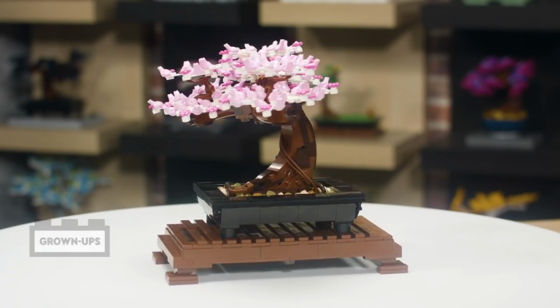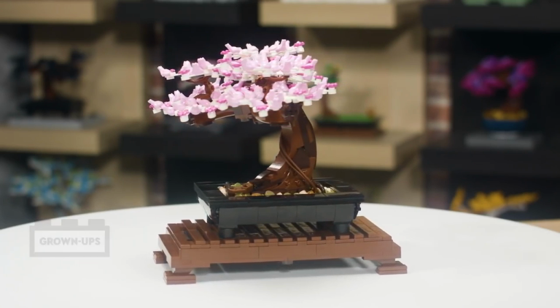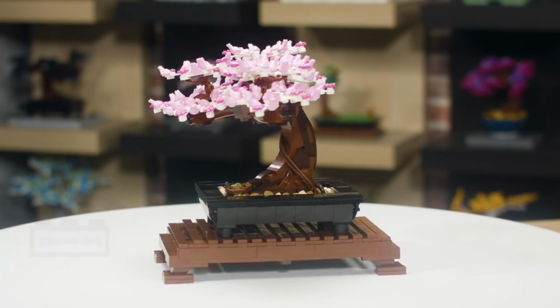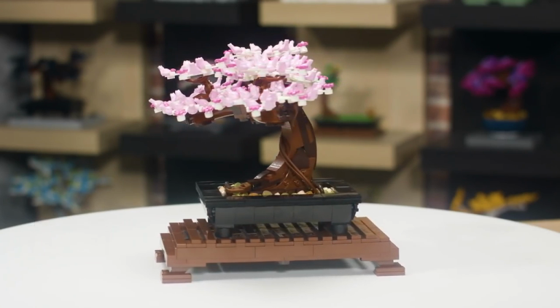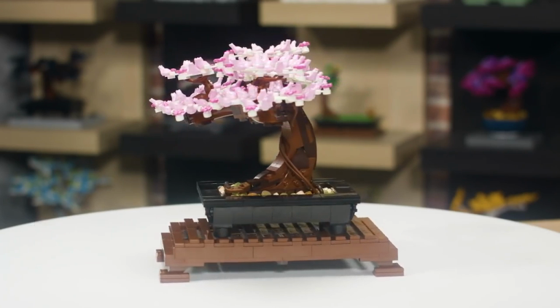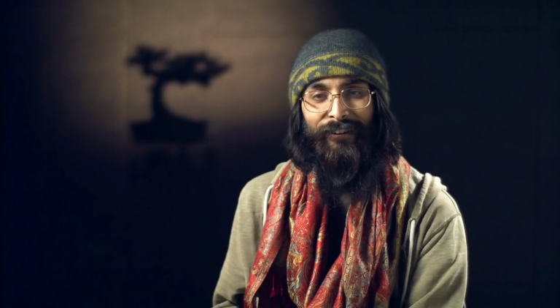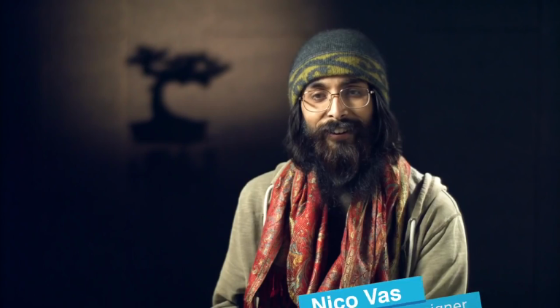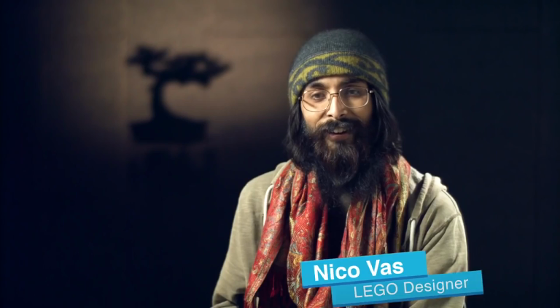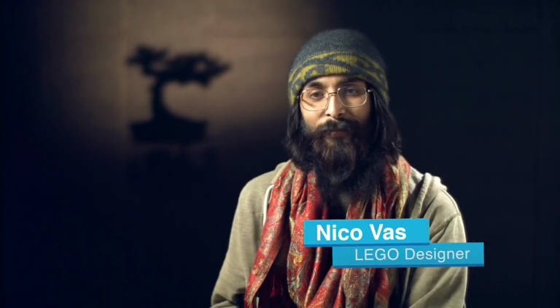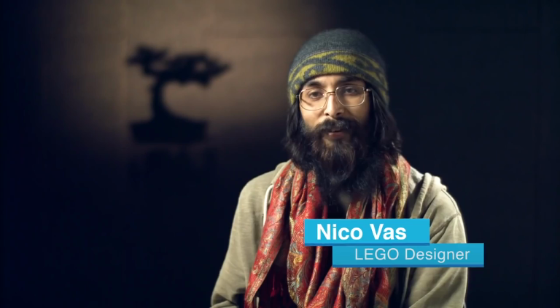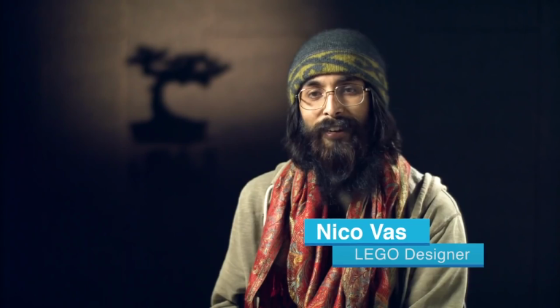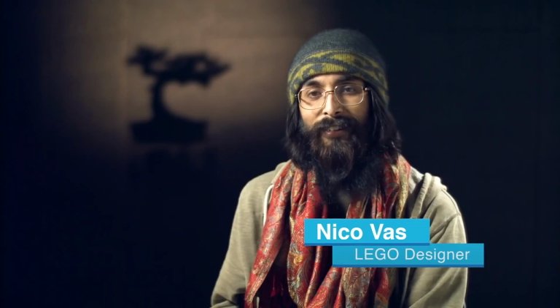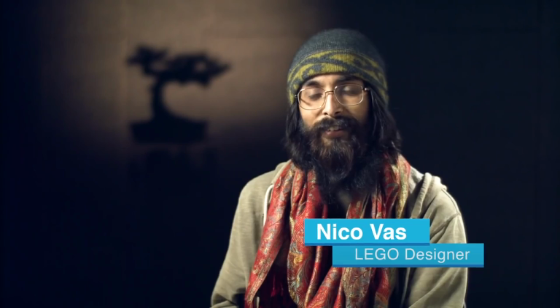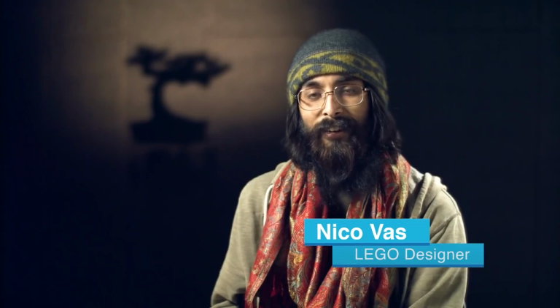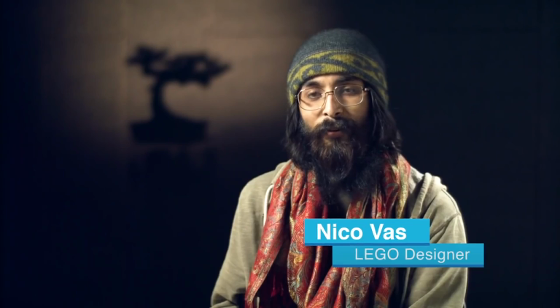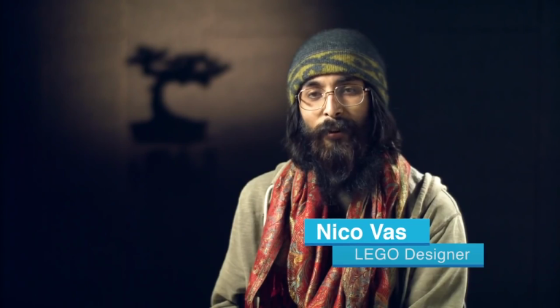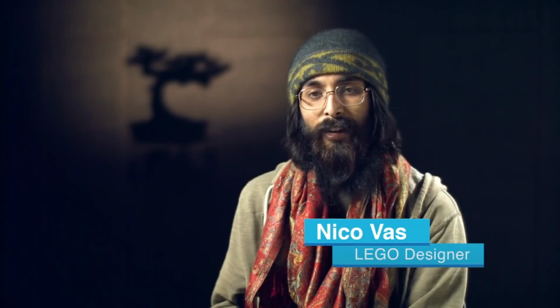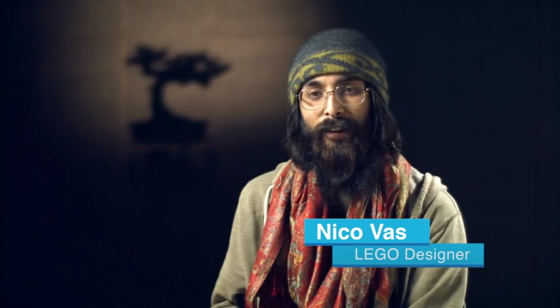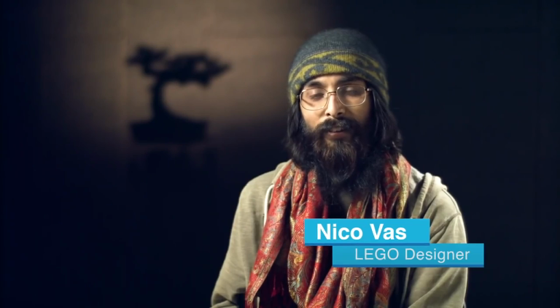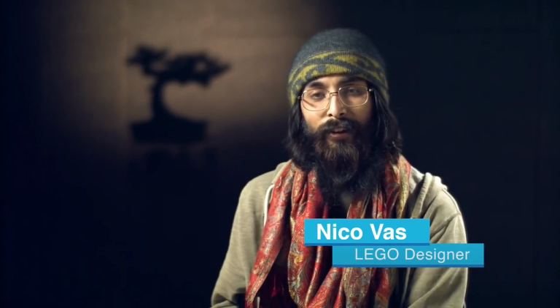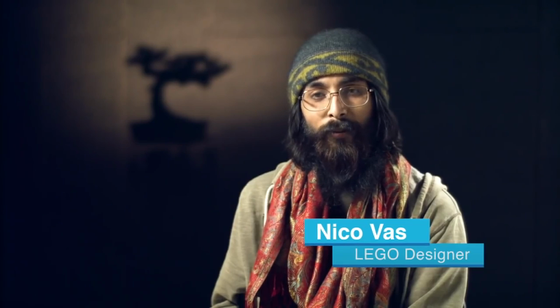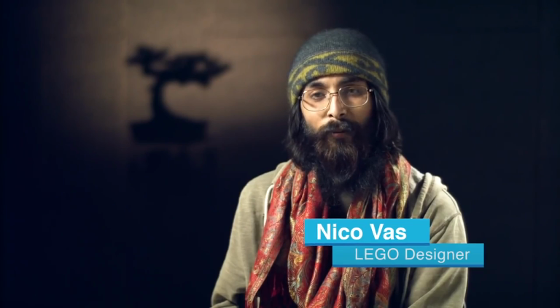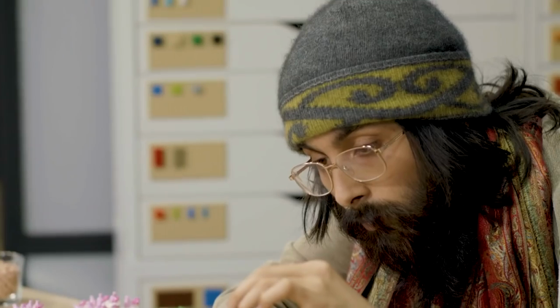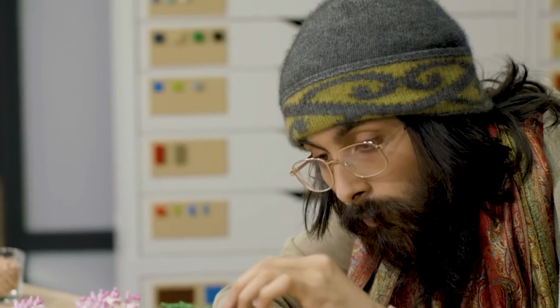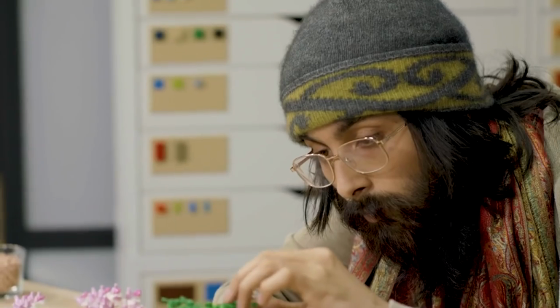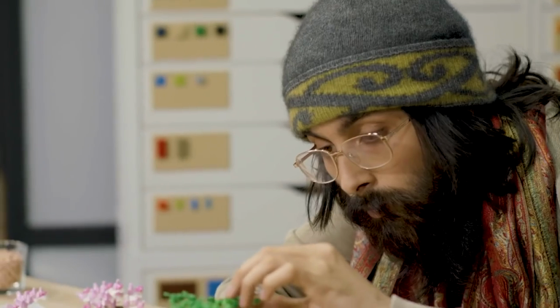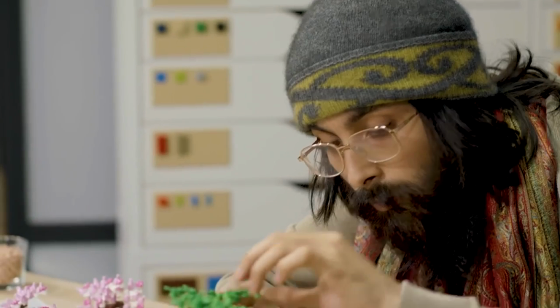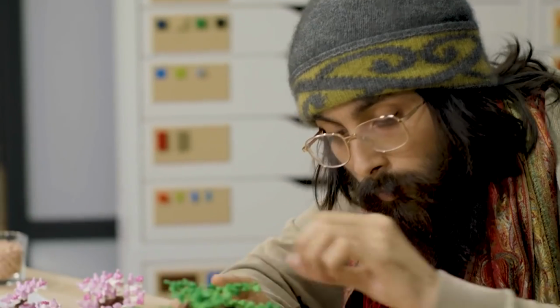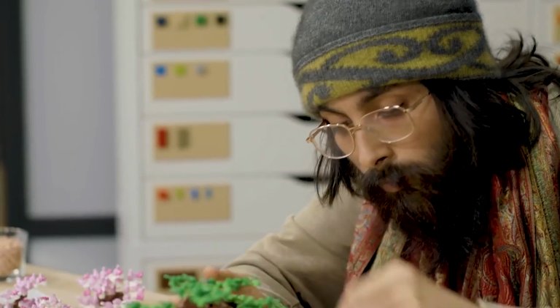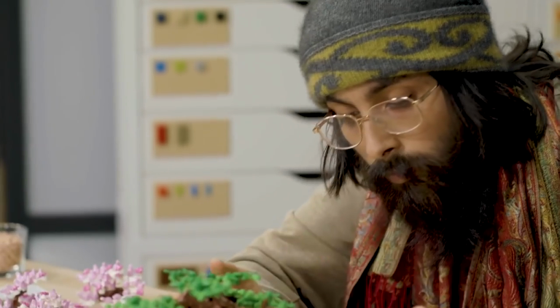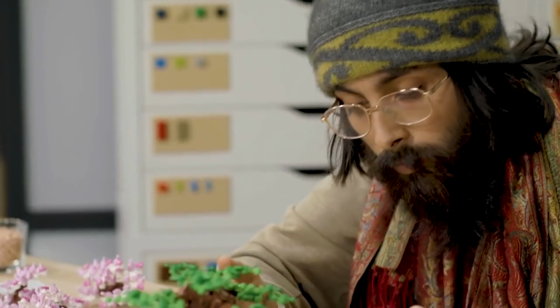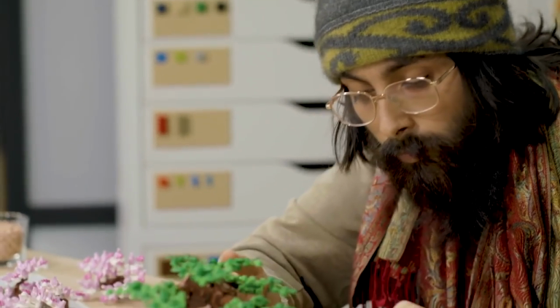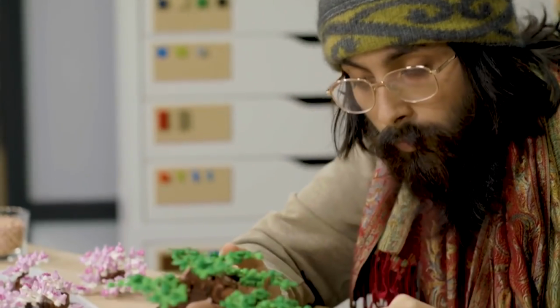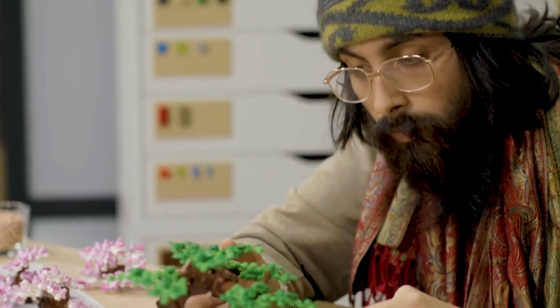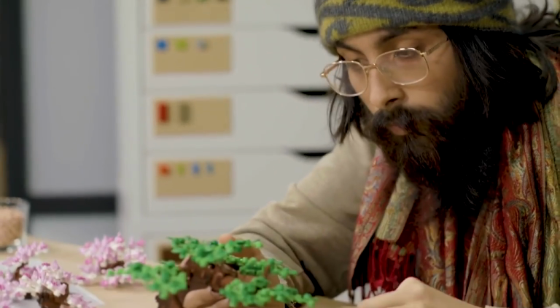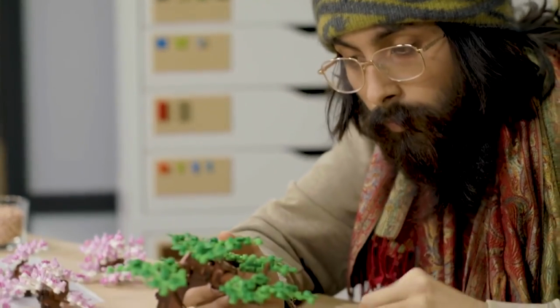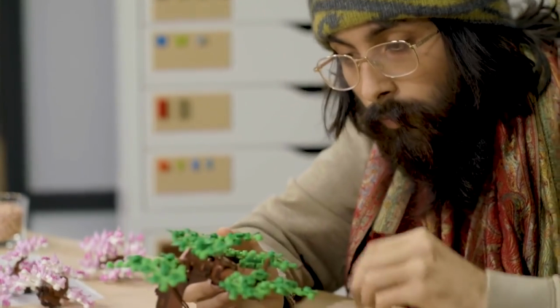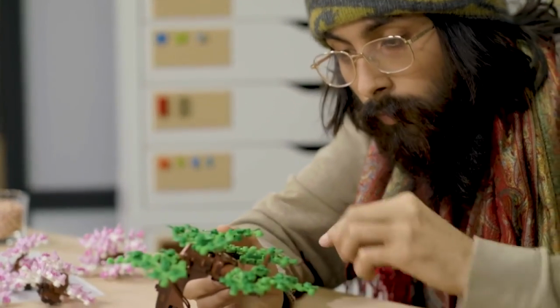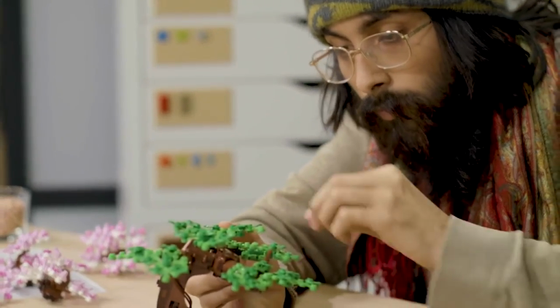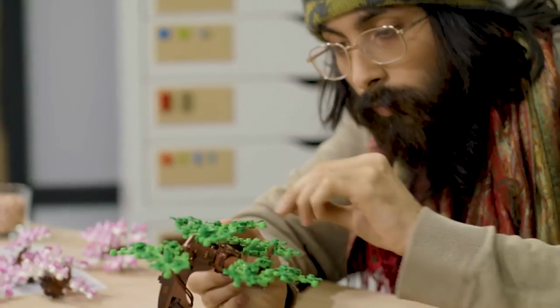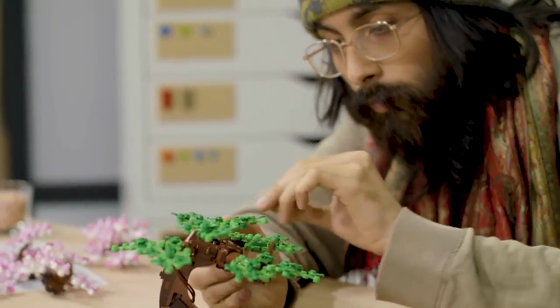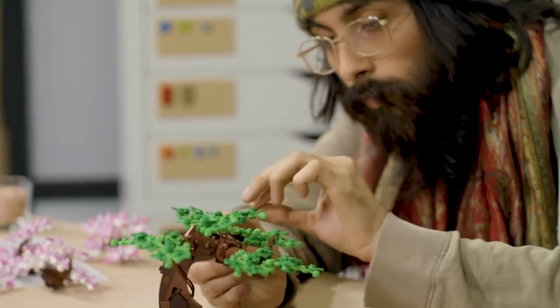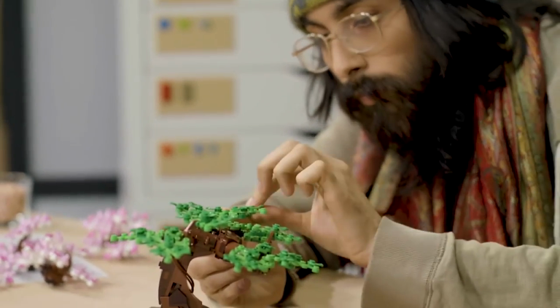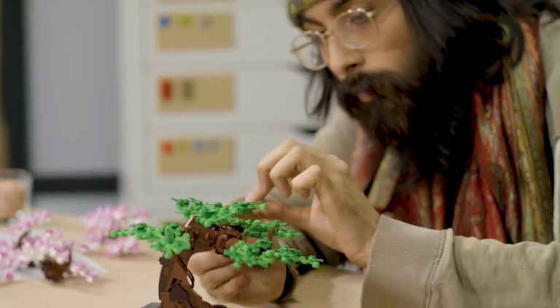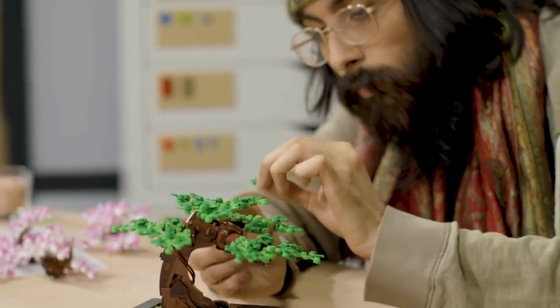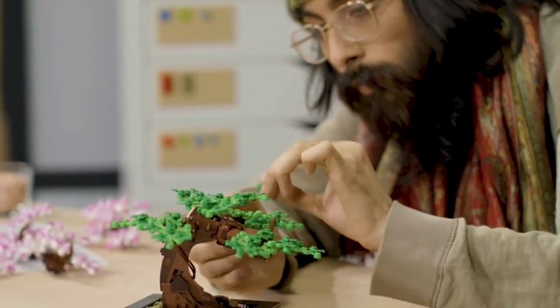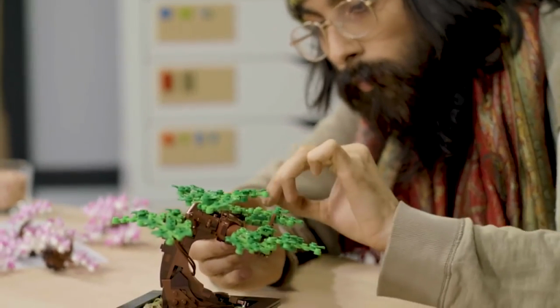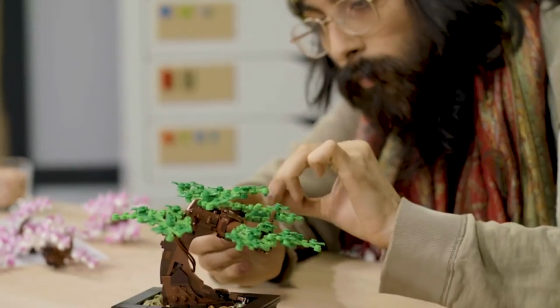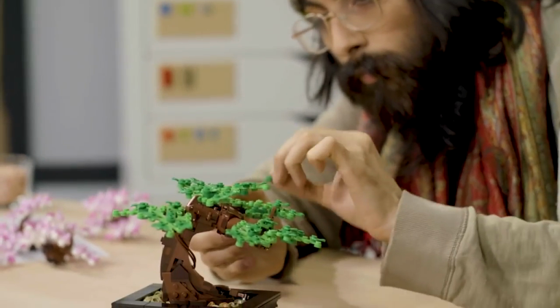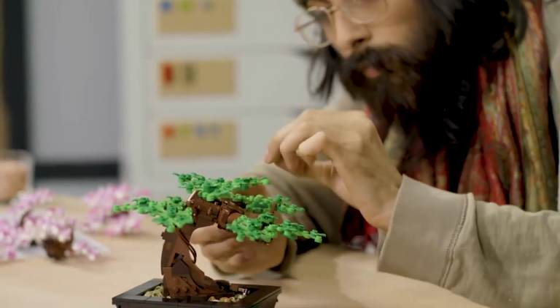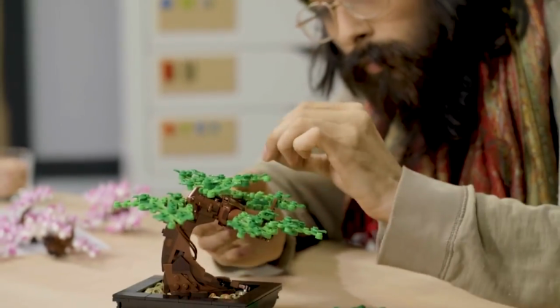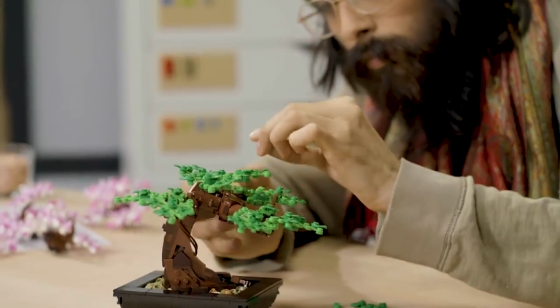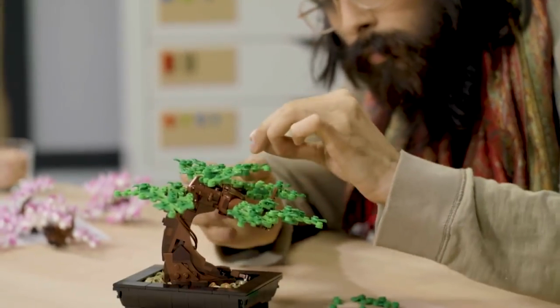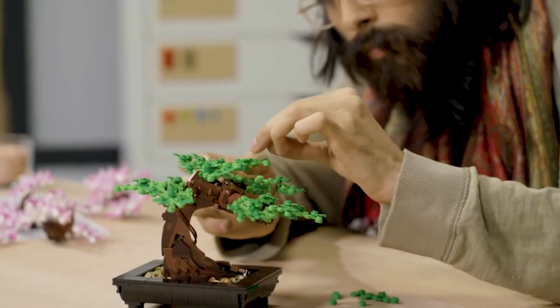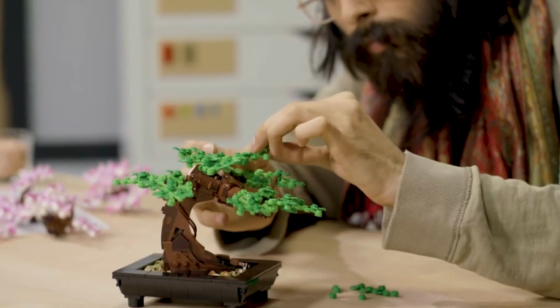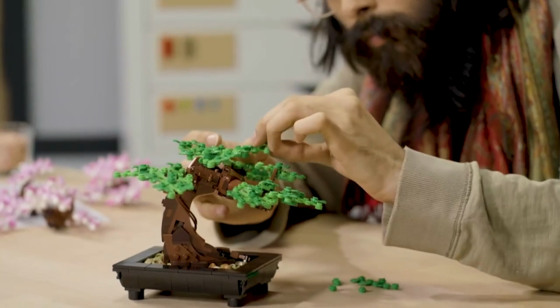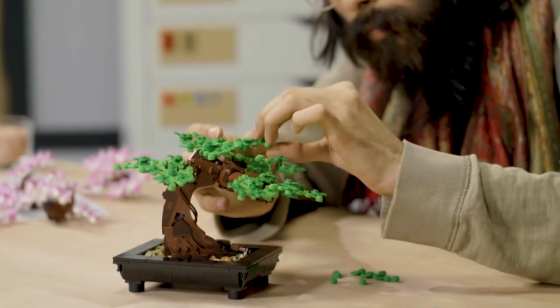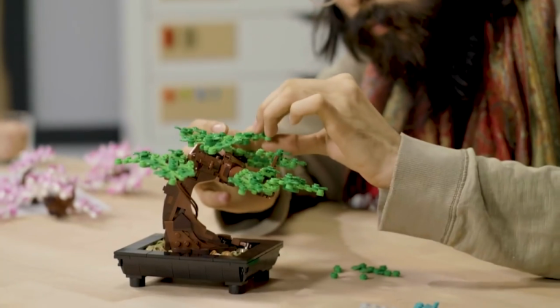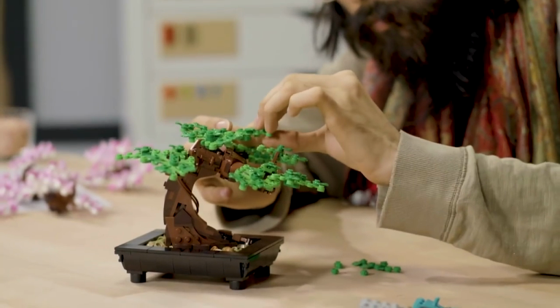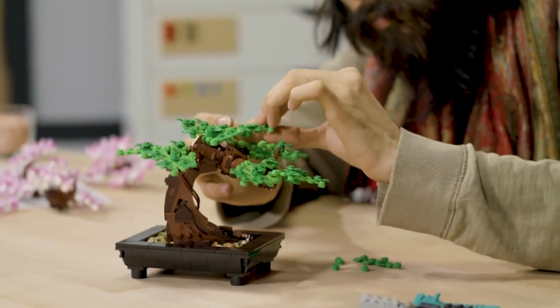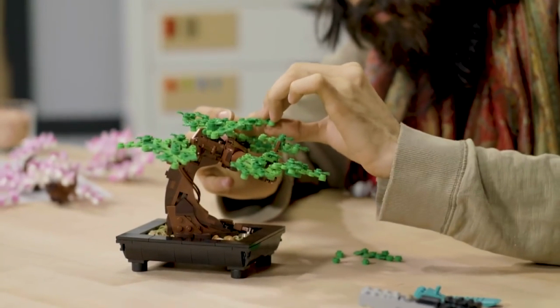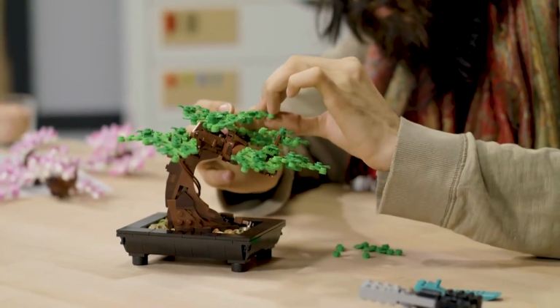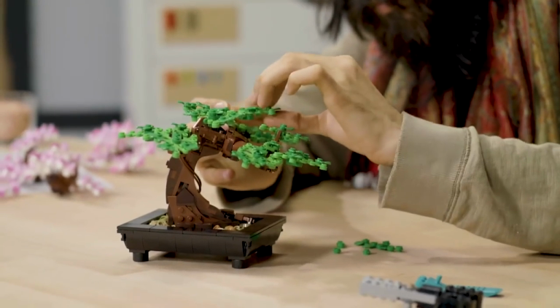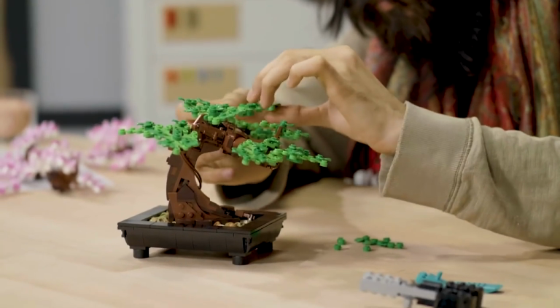I'm Nico. I'm a designer working at LEGO and I'm here today to talk to you about the bonsai tree from the LEGO Botanical Collection.